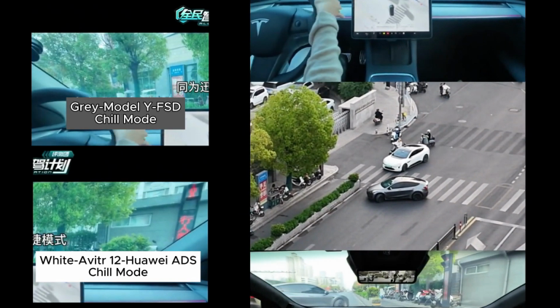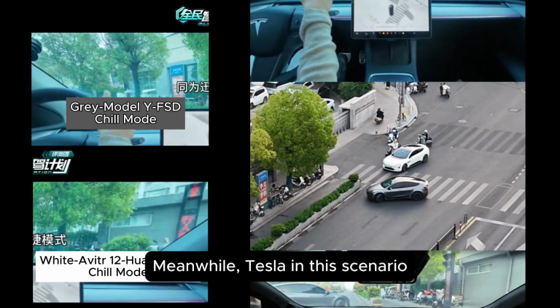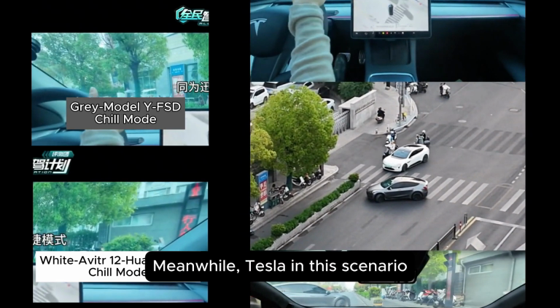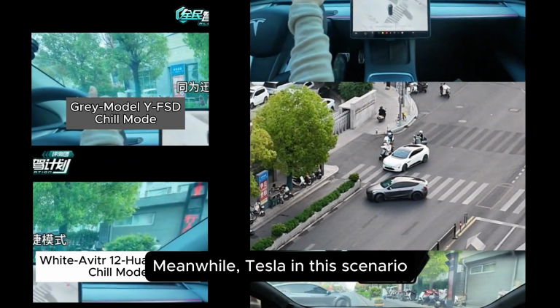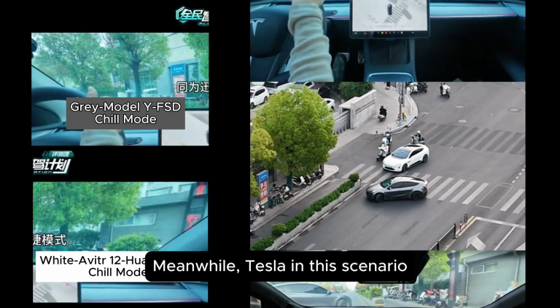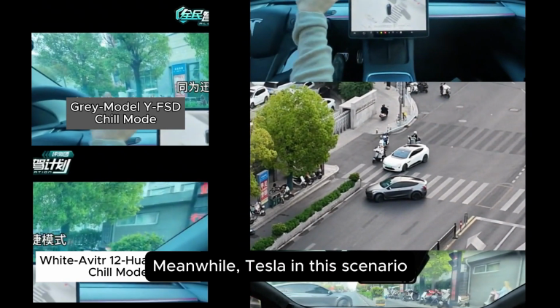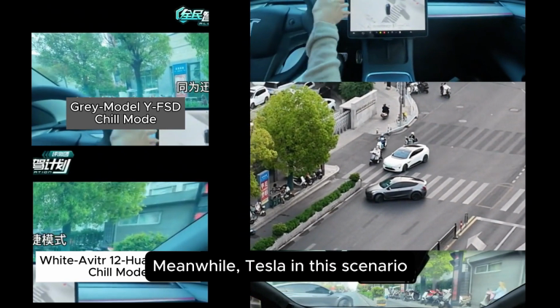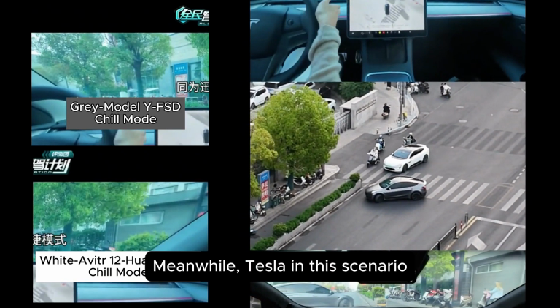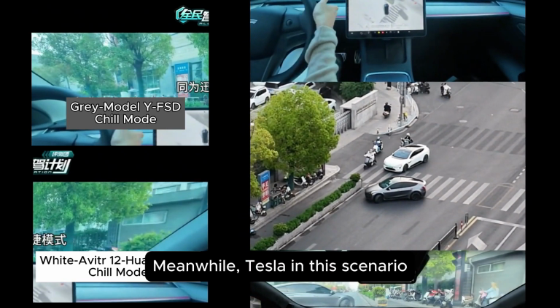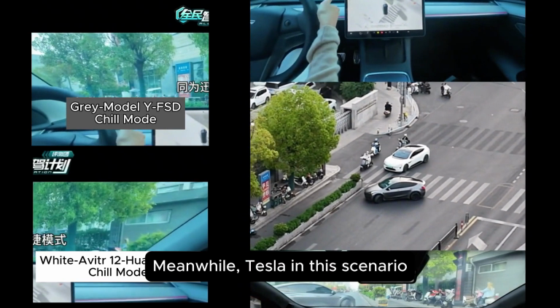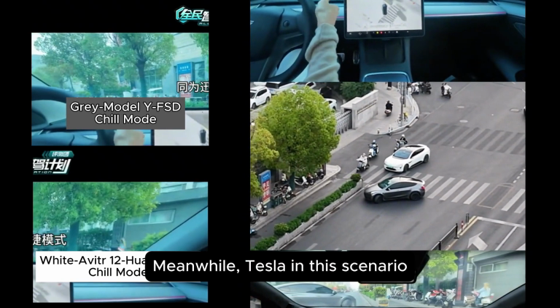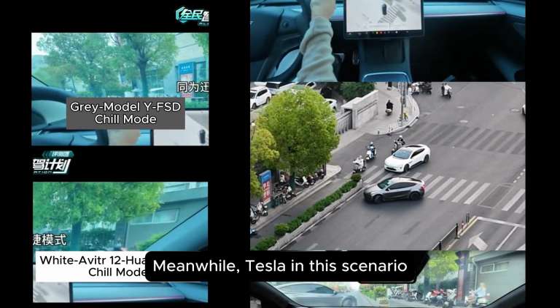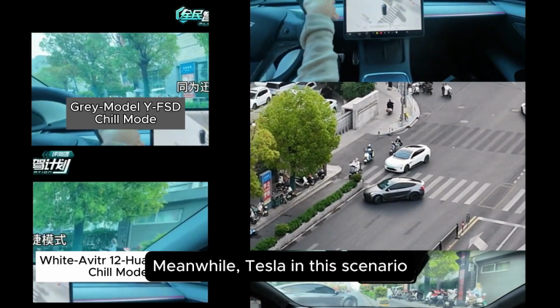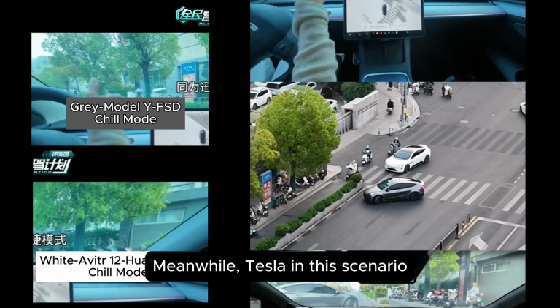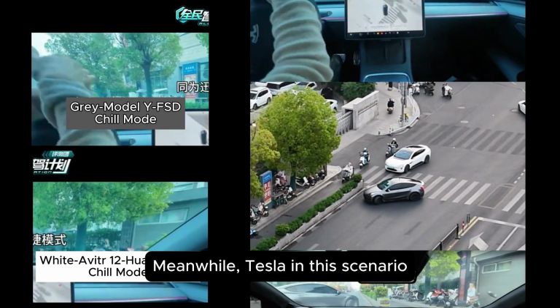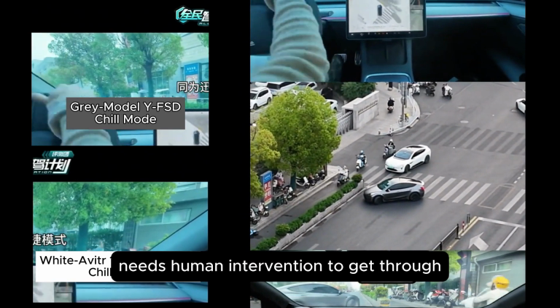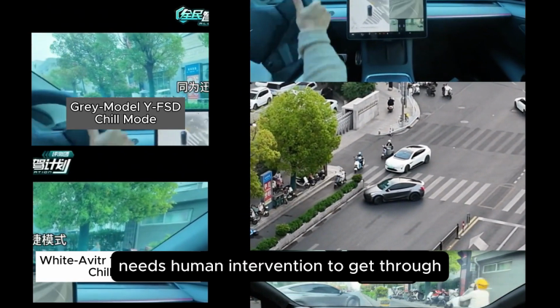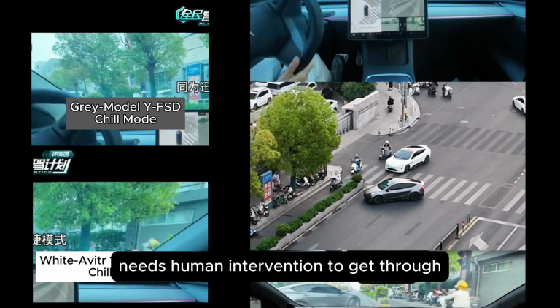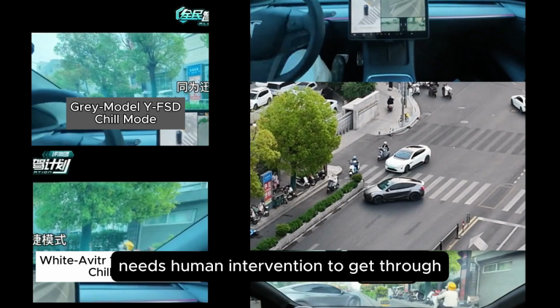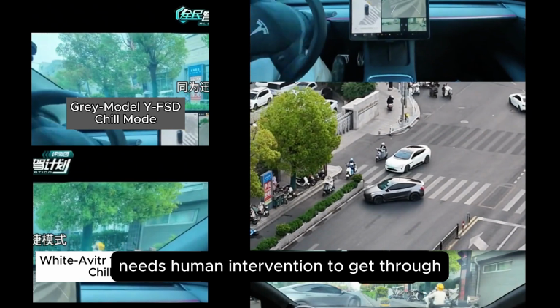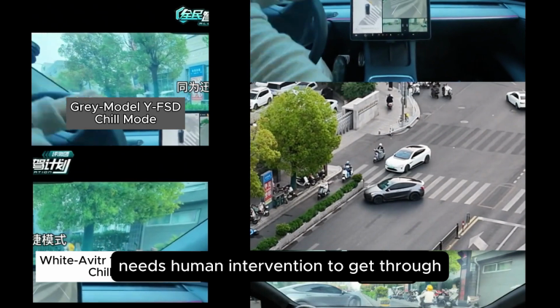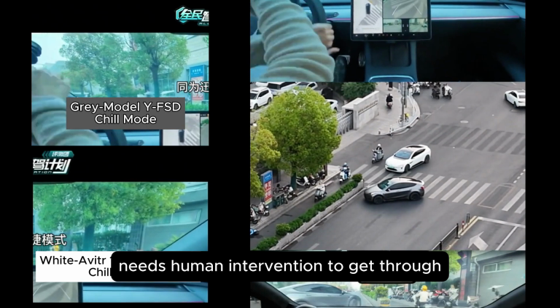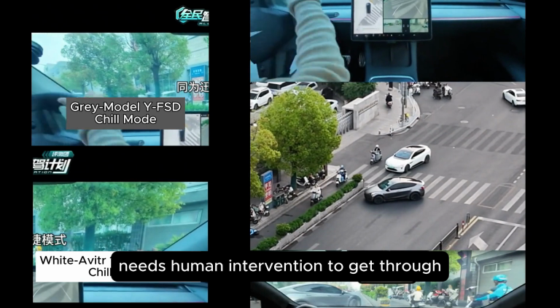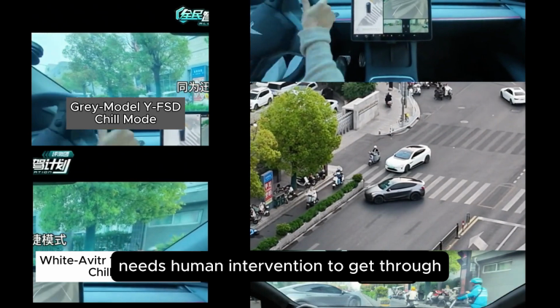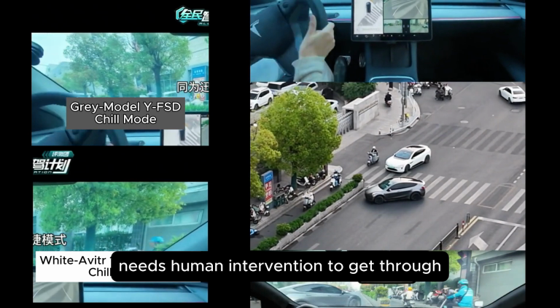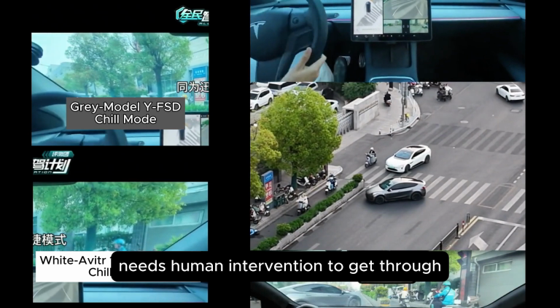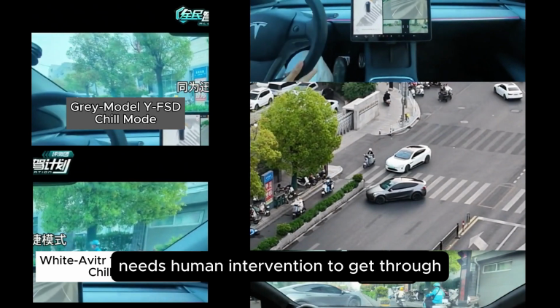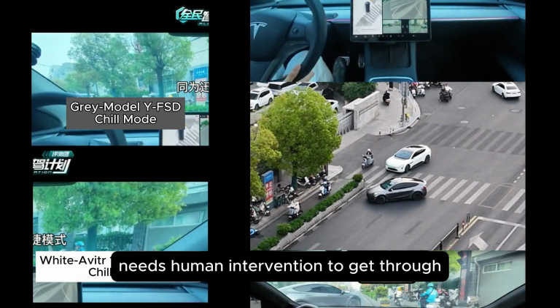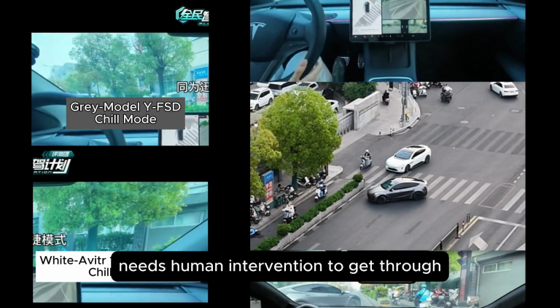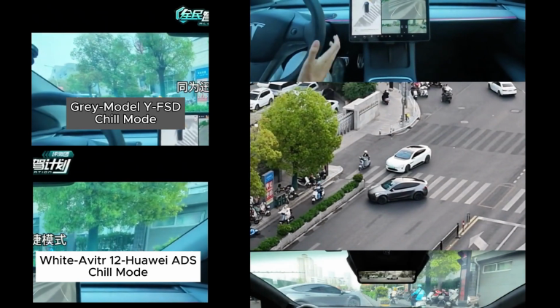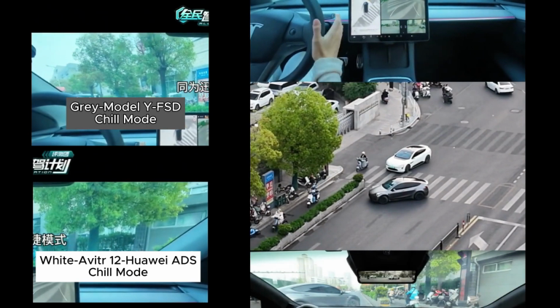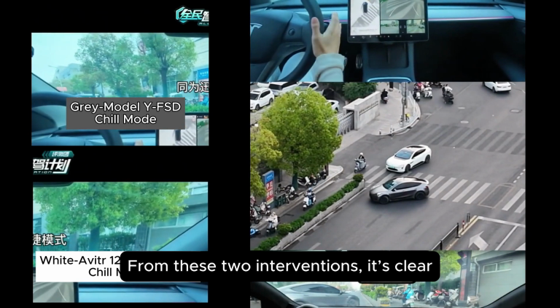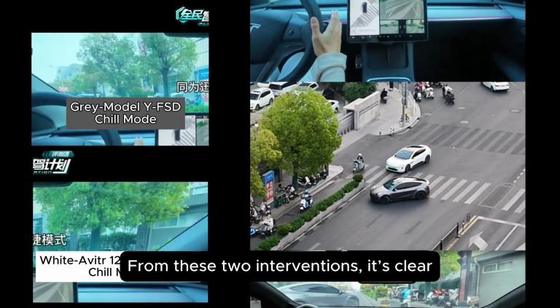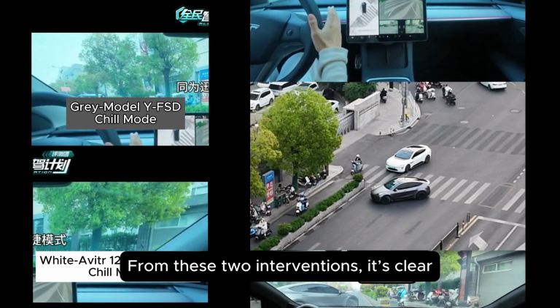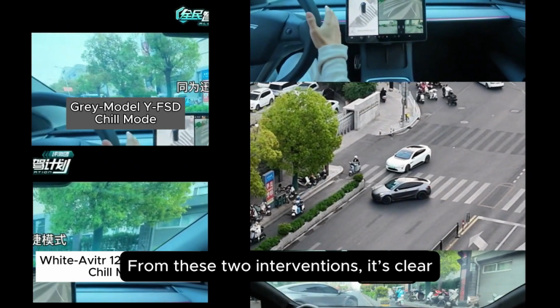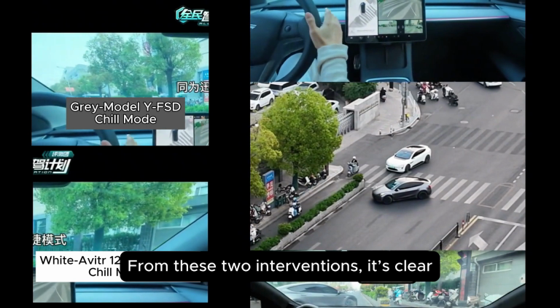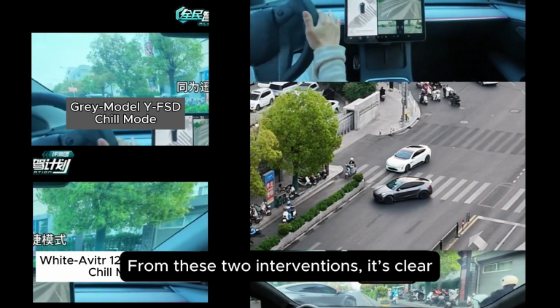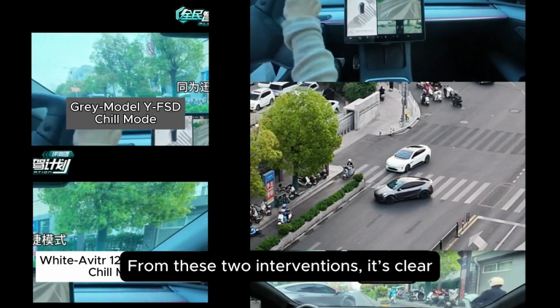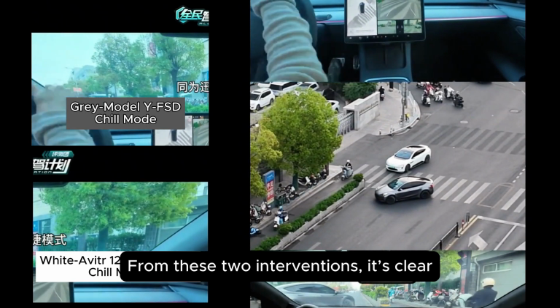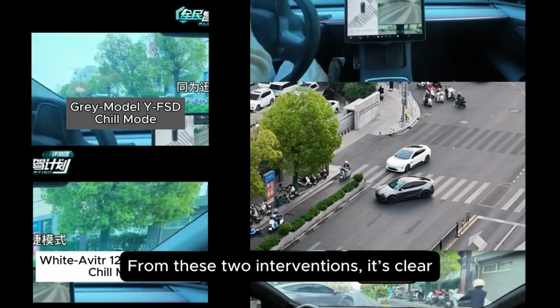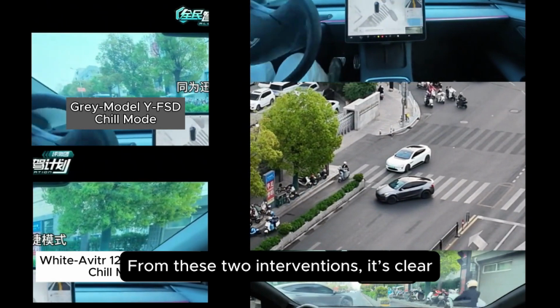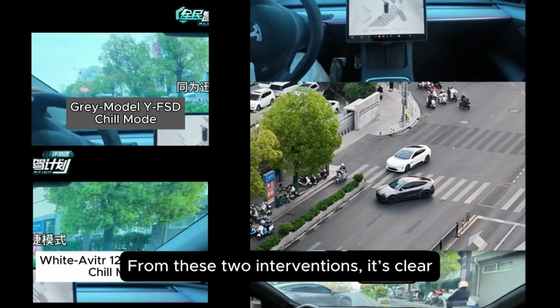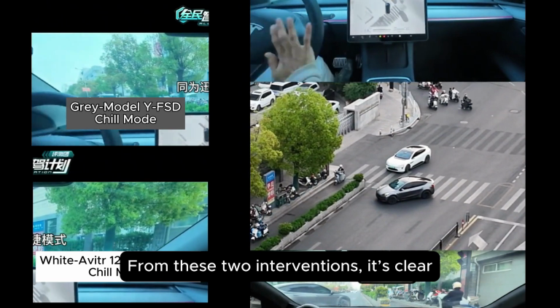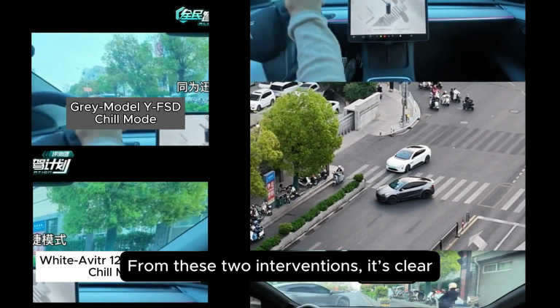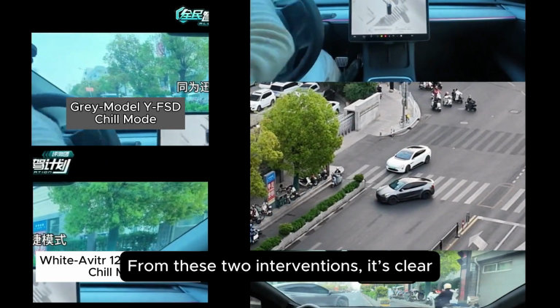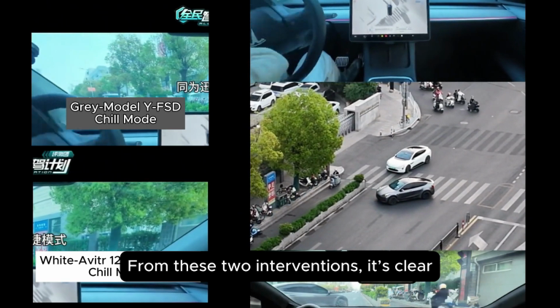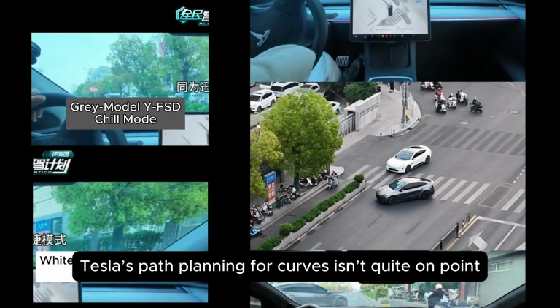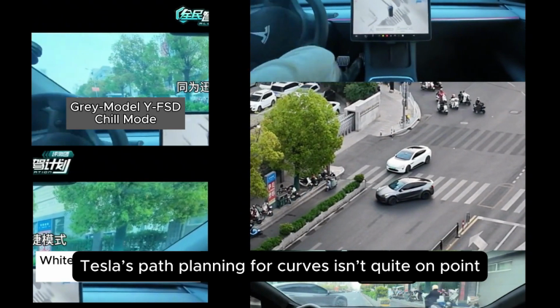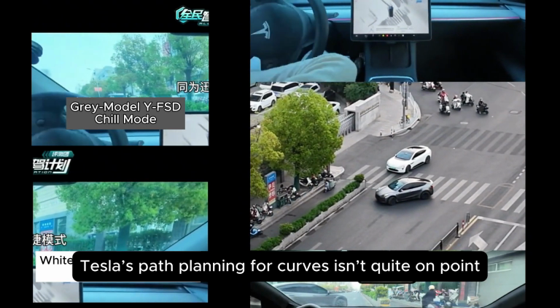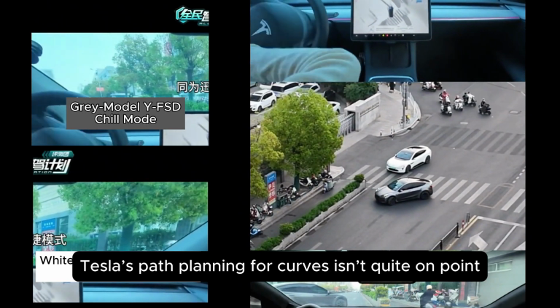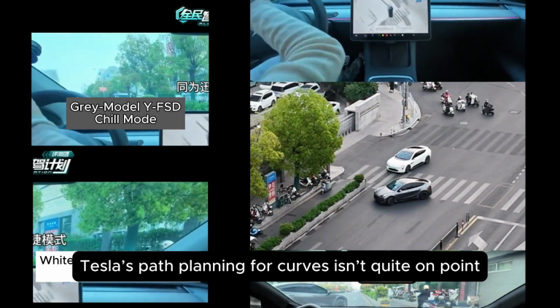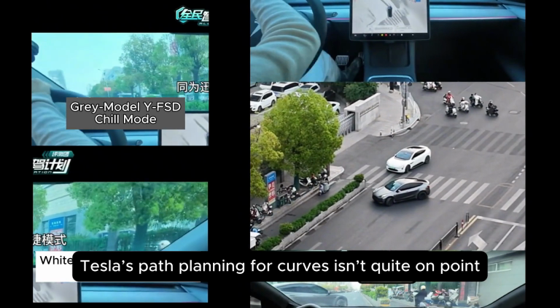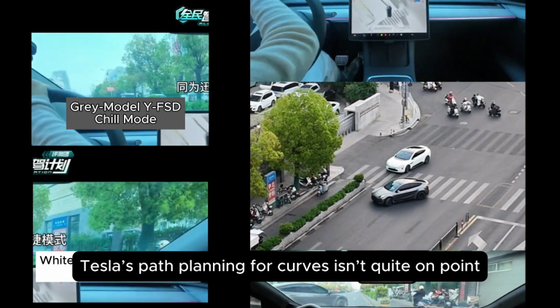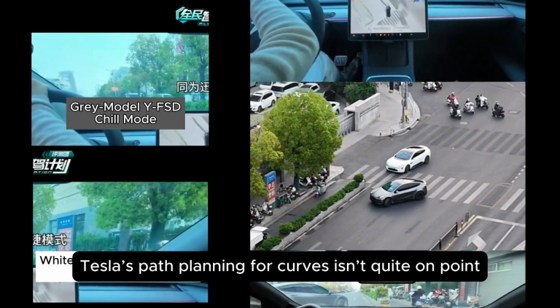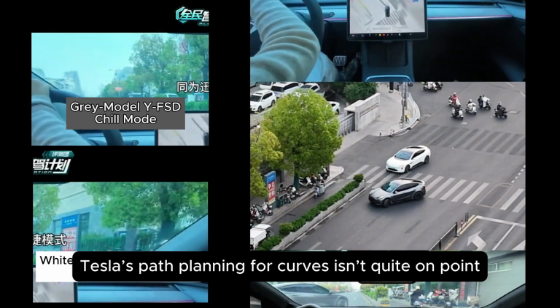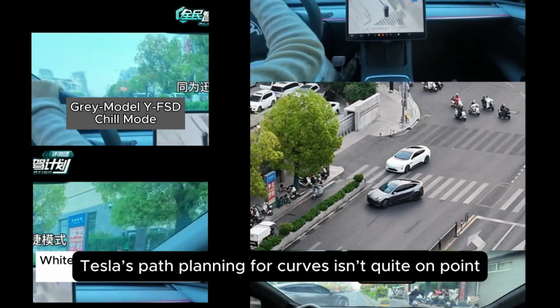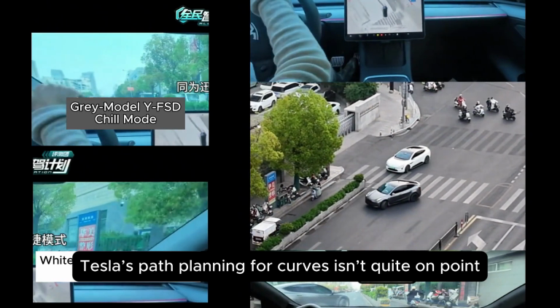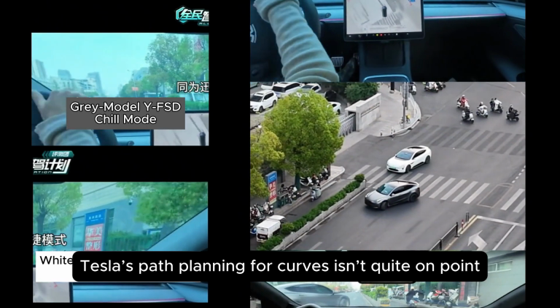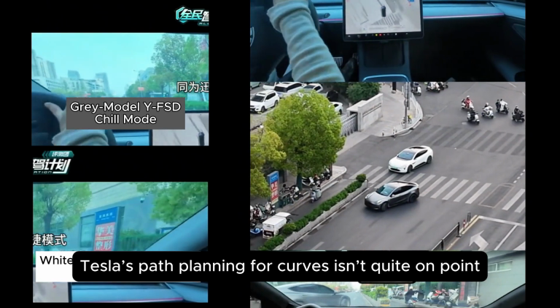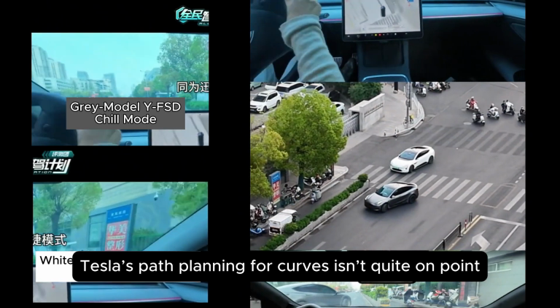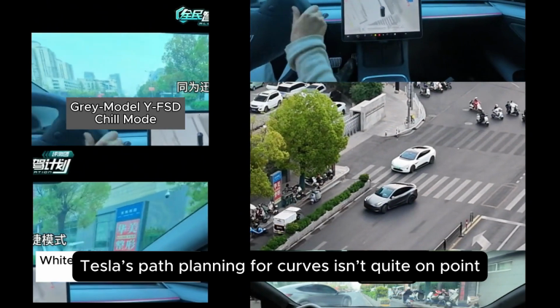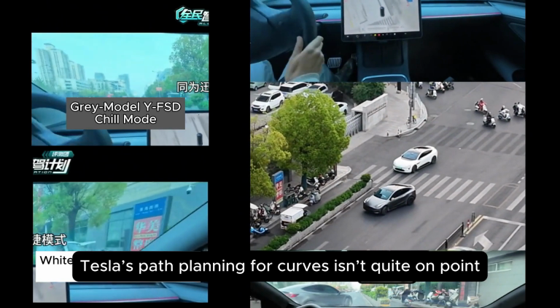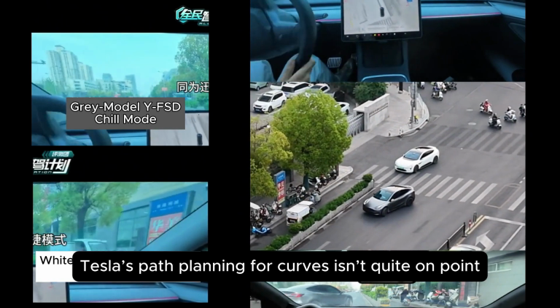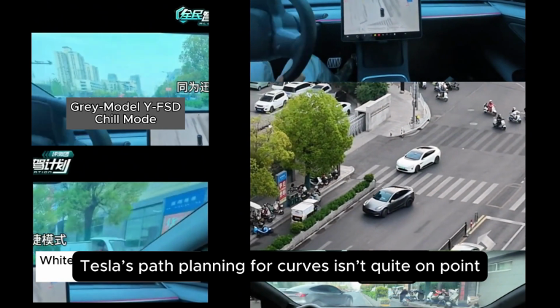Meanwhile, Tesla in this scenario needs human intervention to get through. From these two interventions, it's clear: Tesla's path planning for curves isn't quite on point.